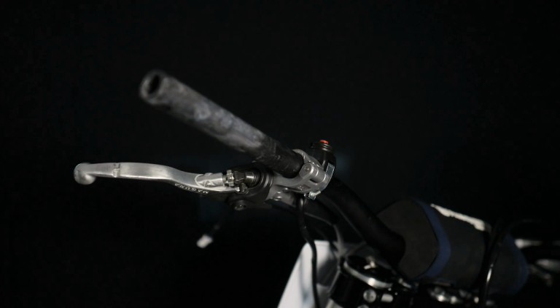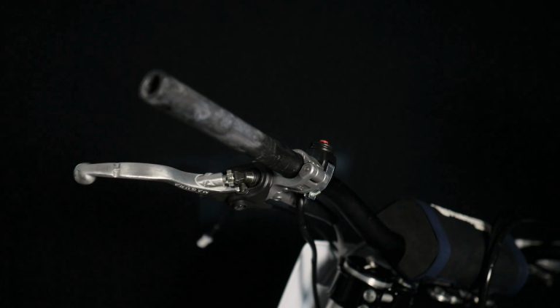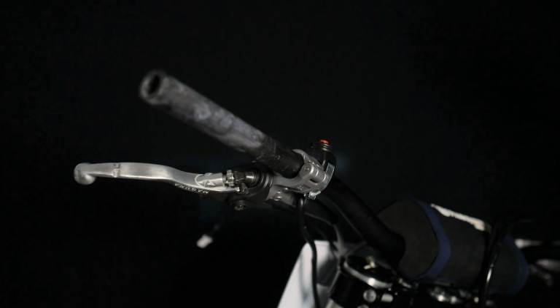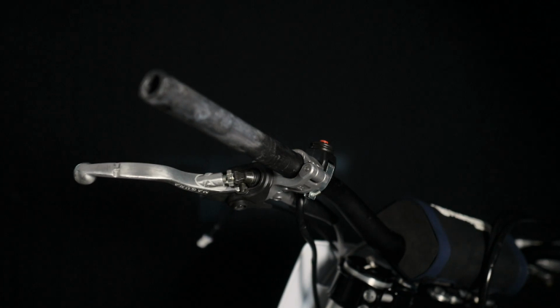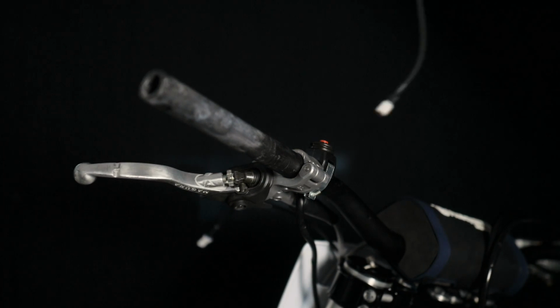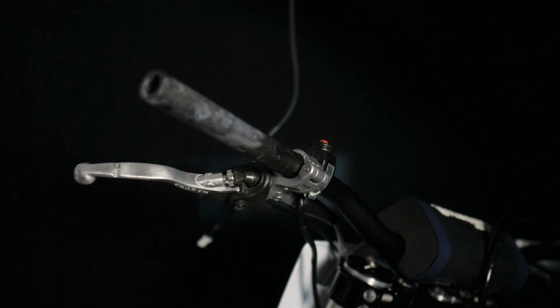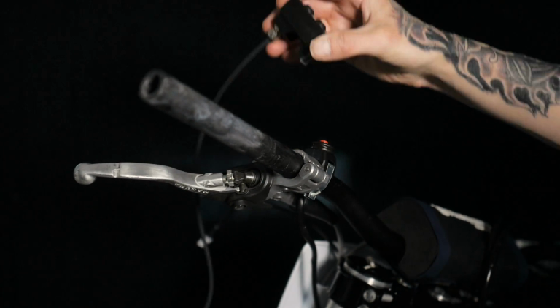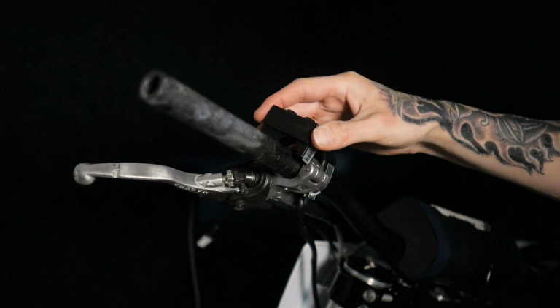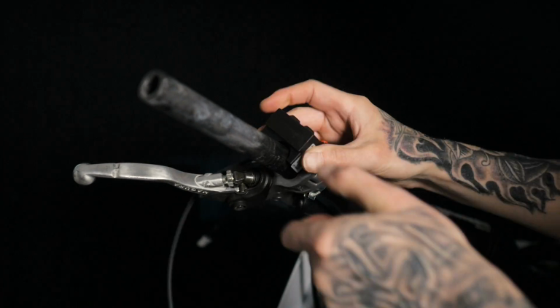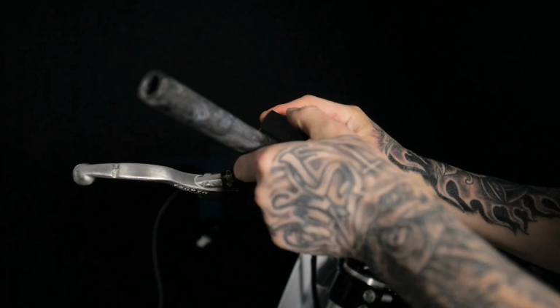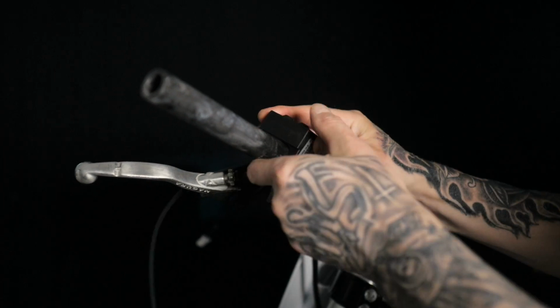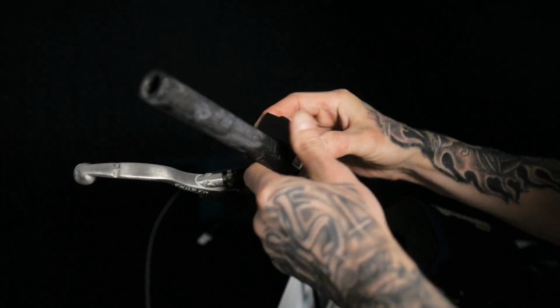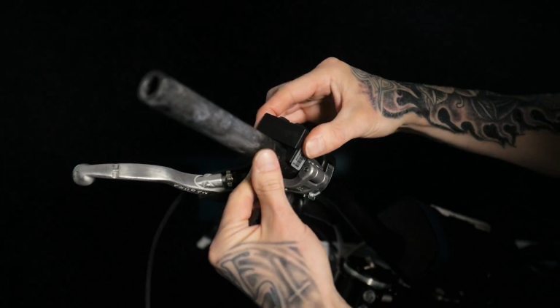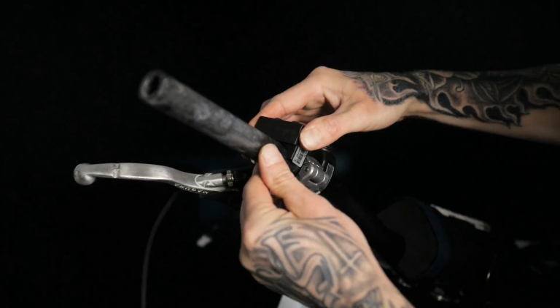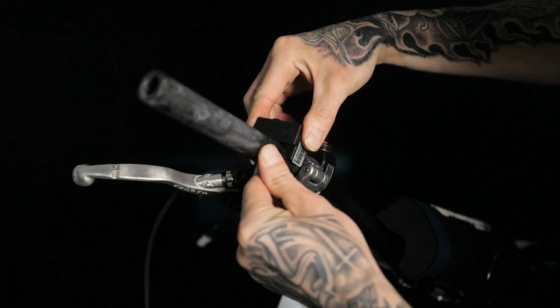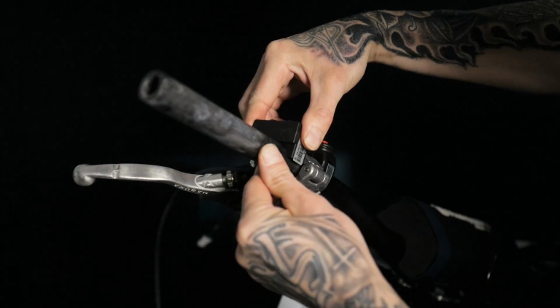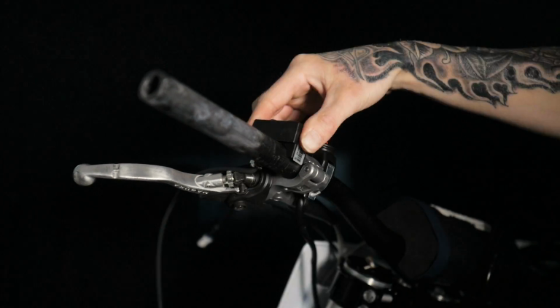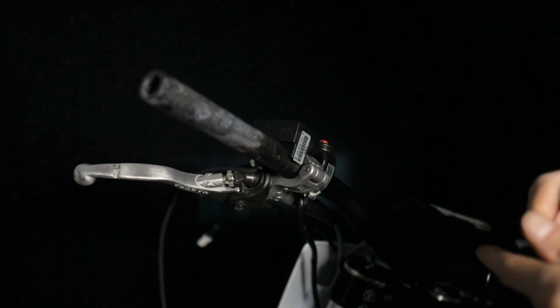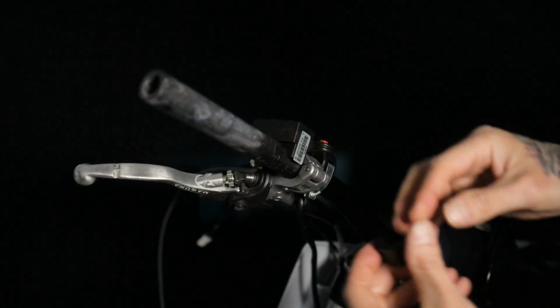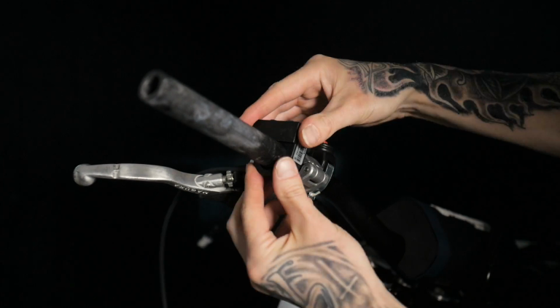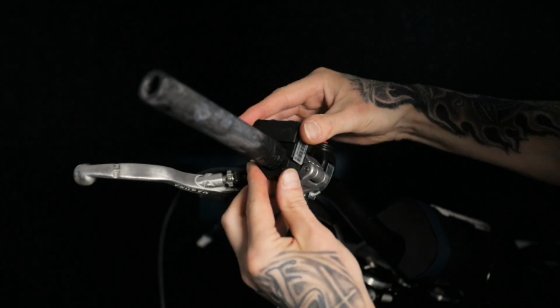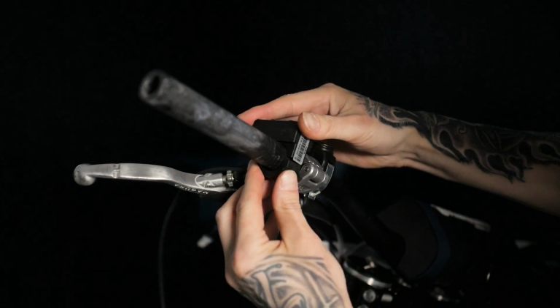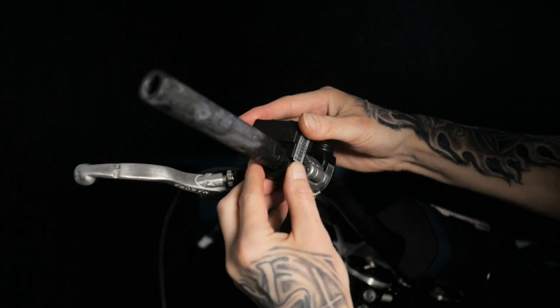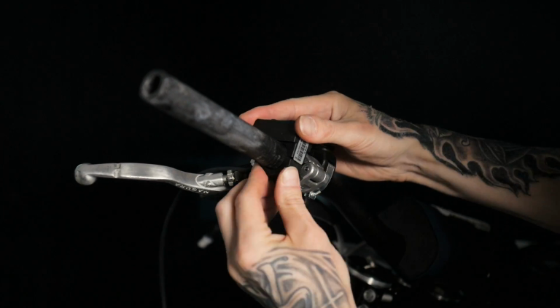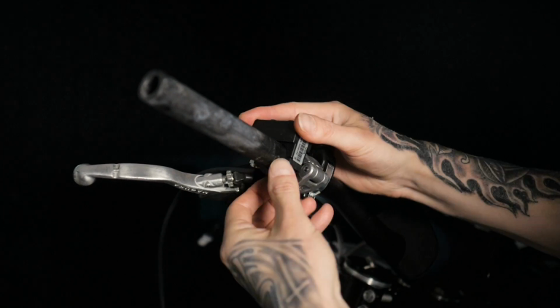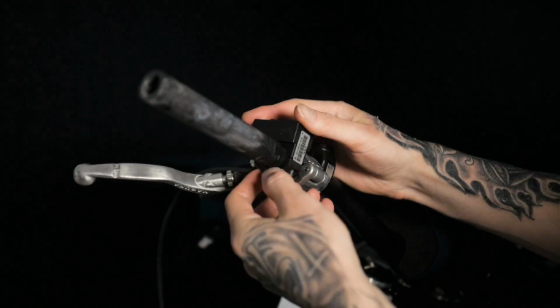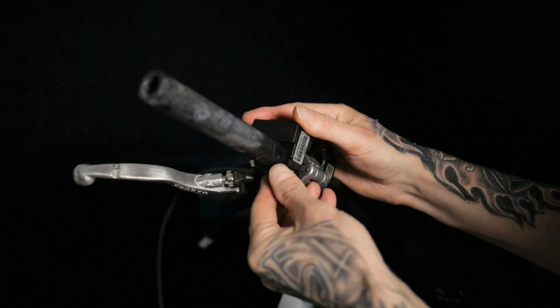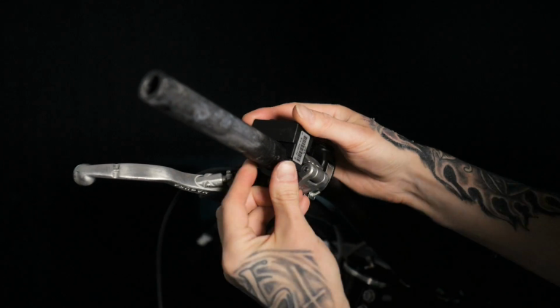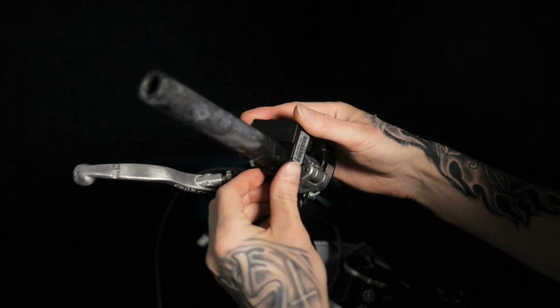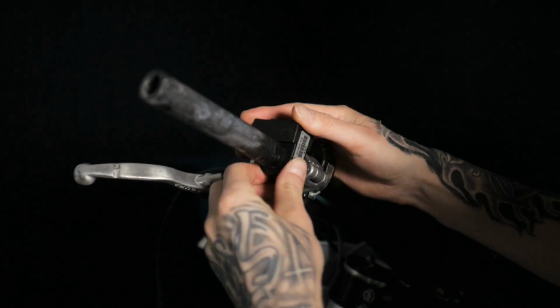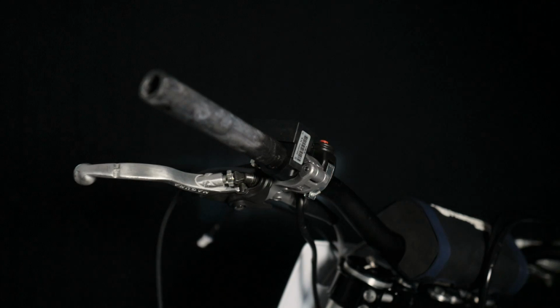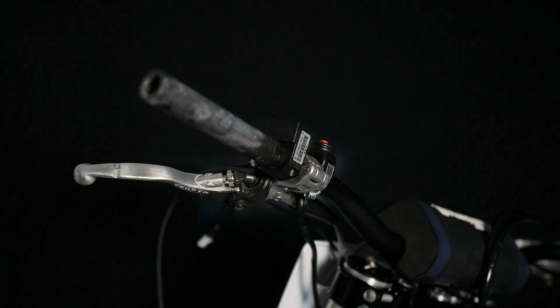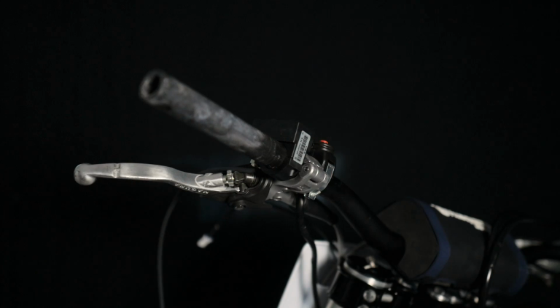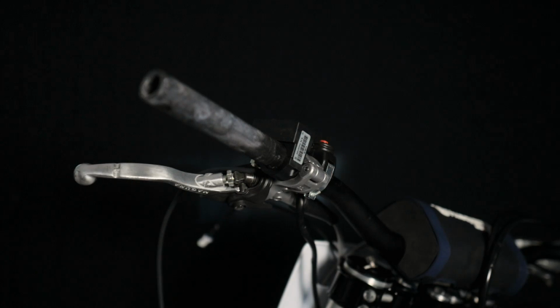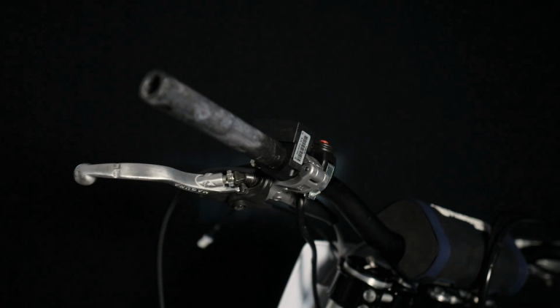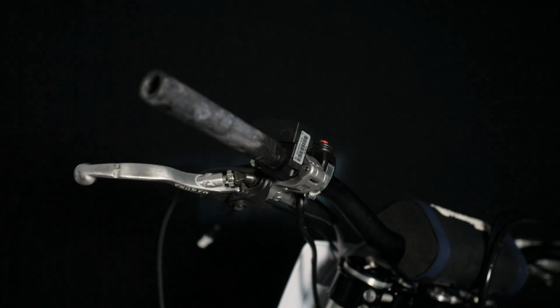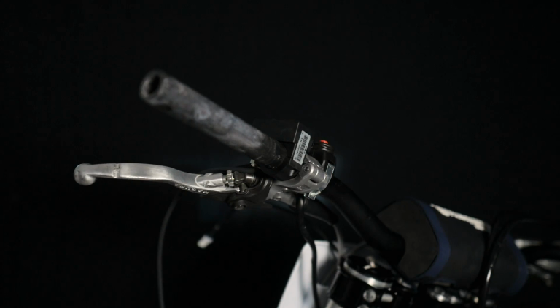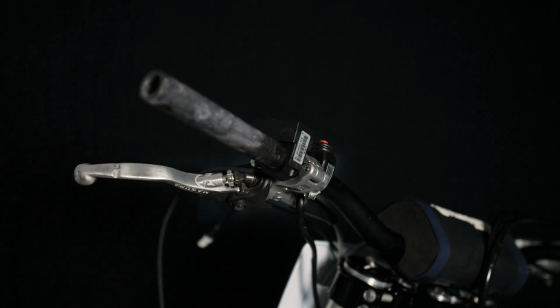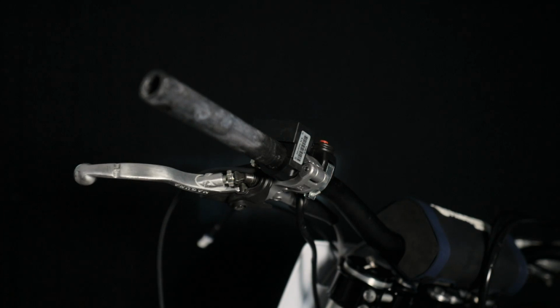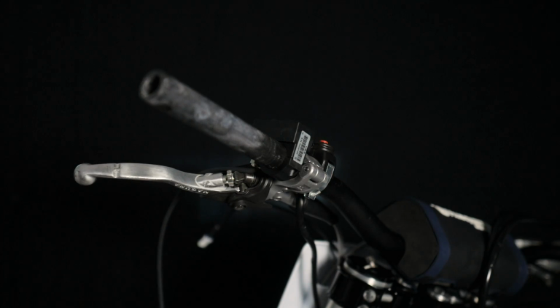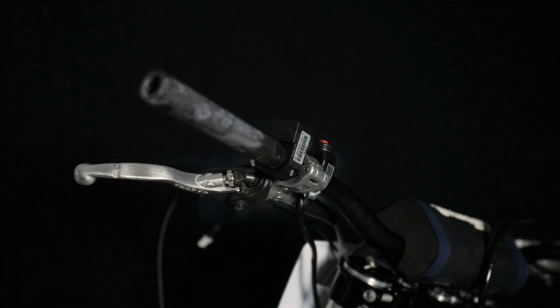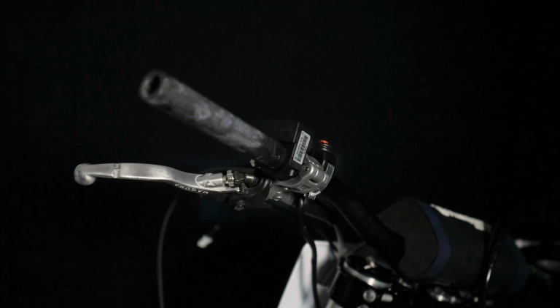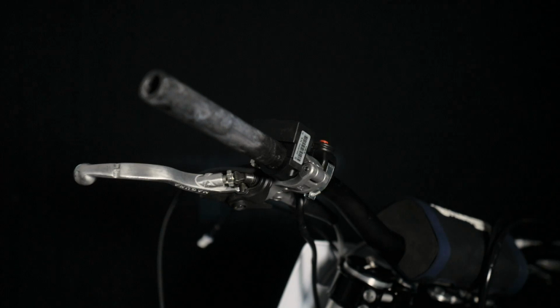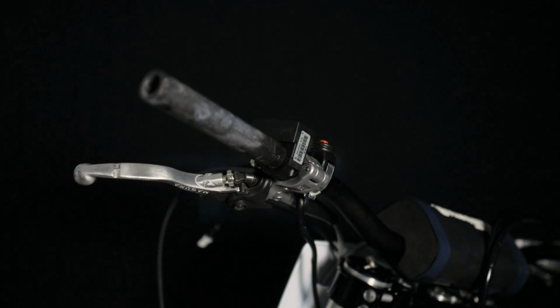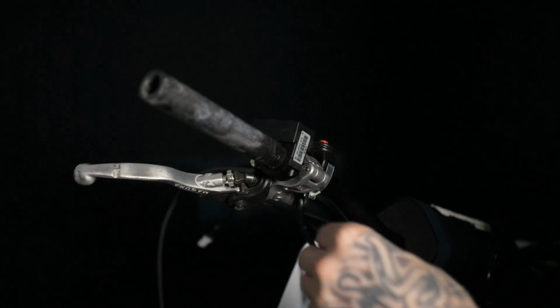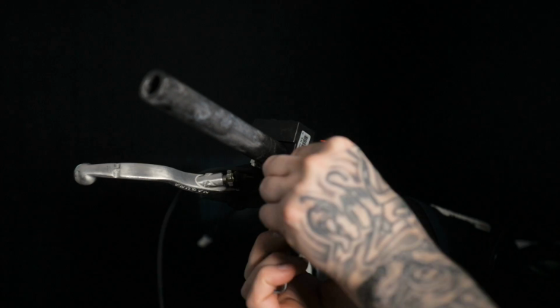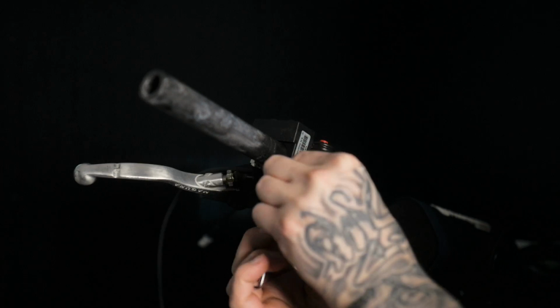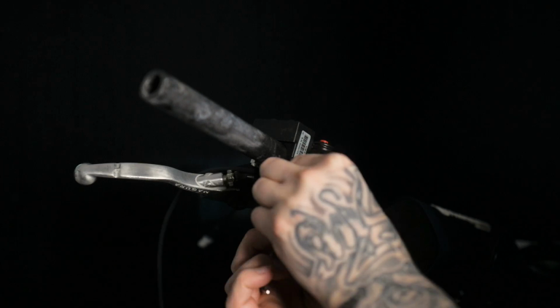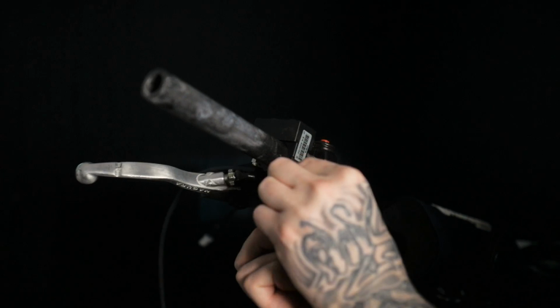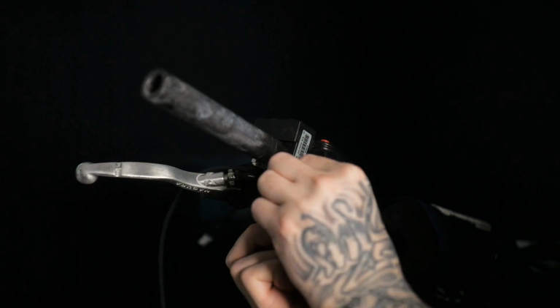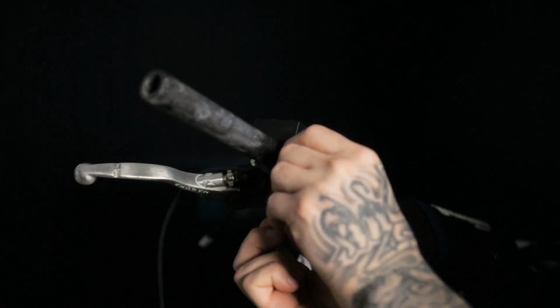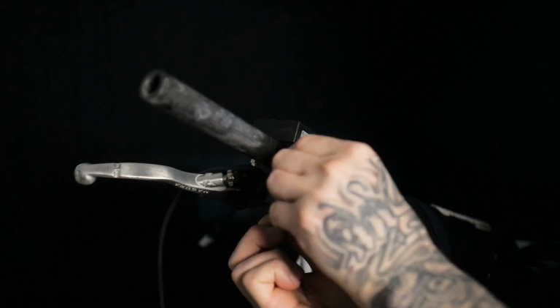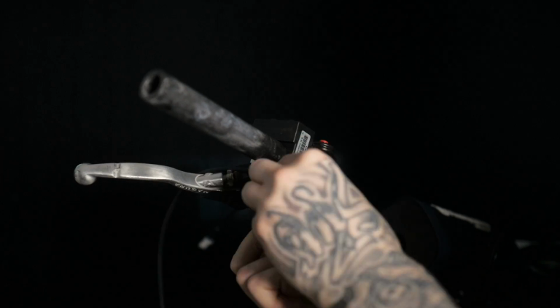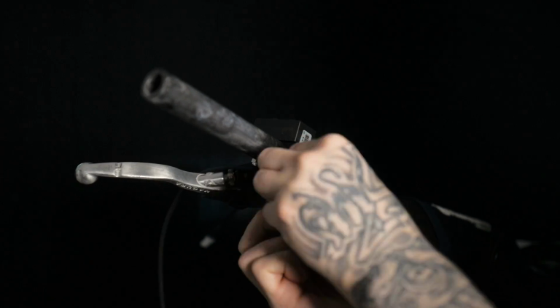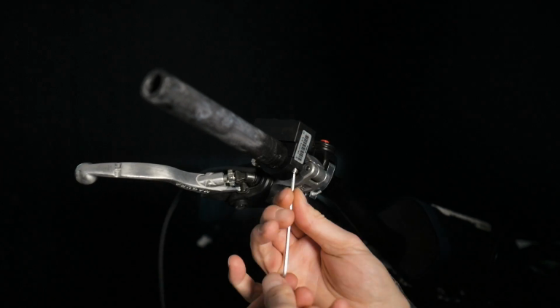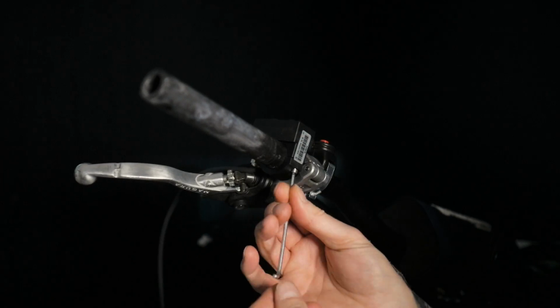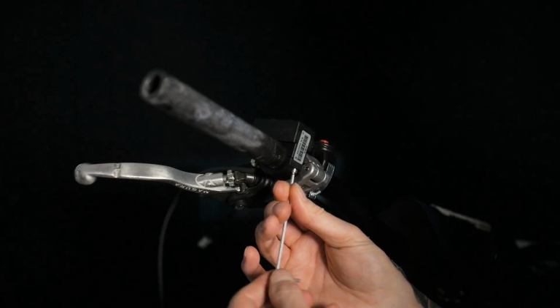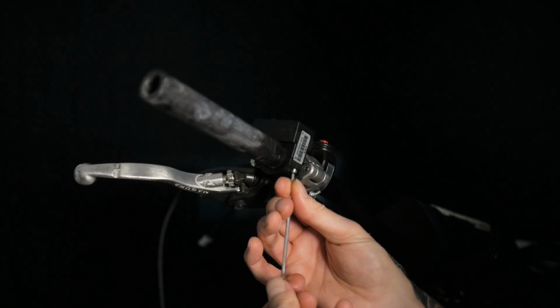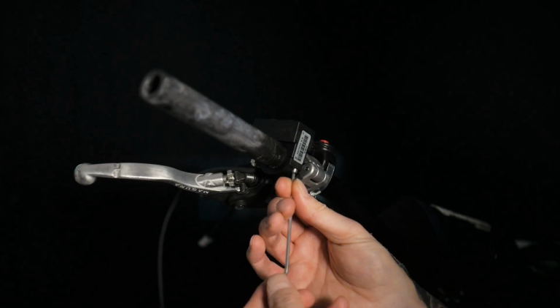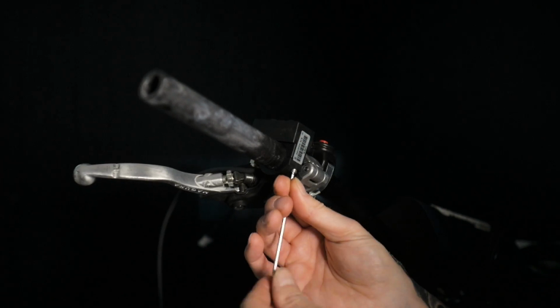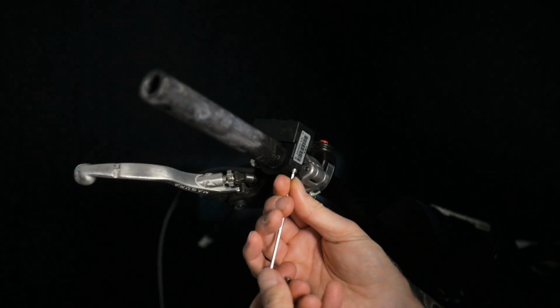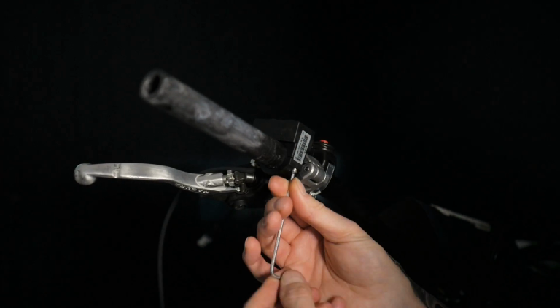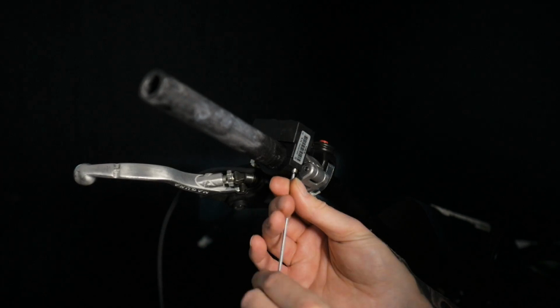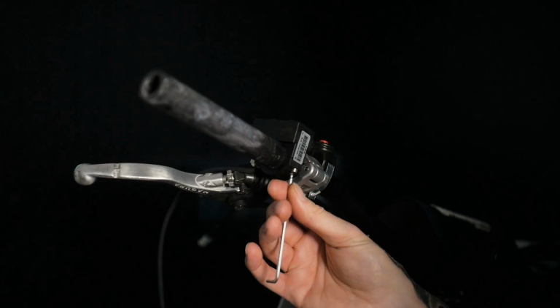Now we need to mount the new handlebar switch. Simply clamp together onto the handlebars and fasten with an allen key.